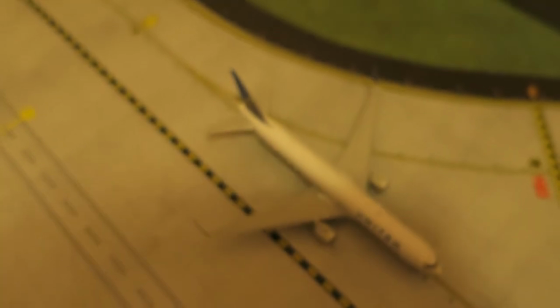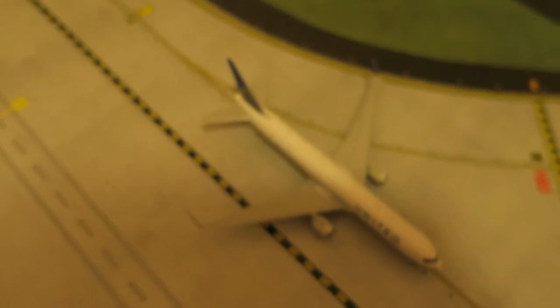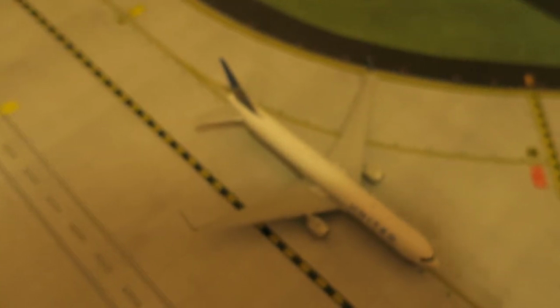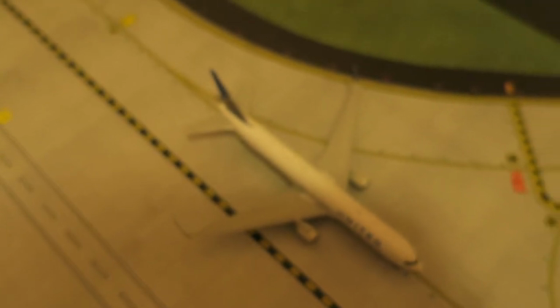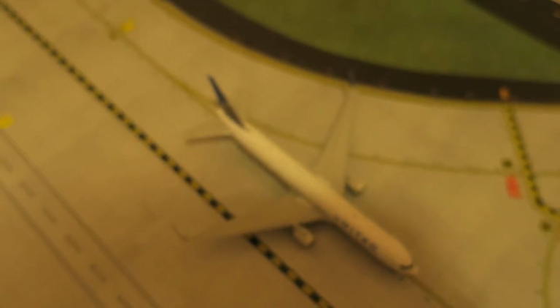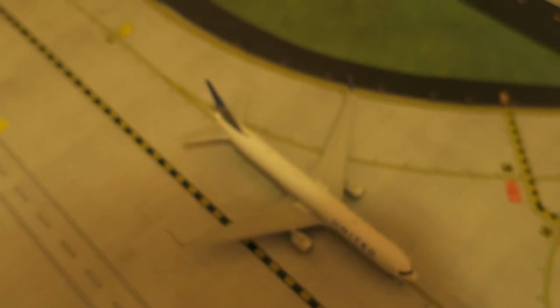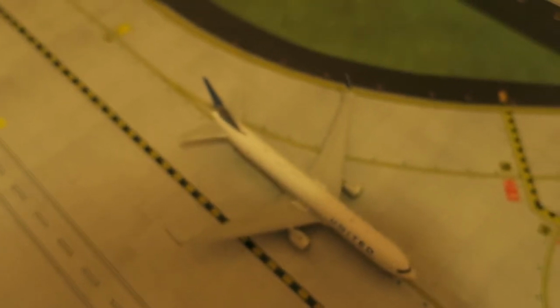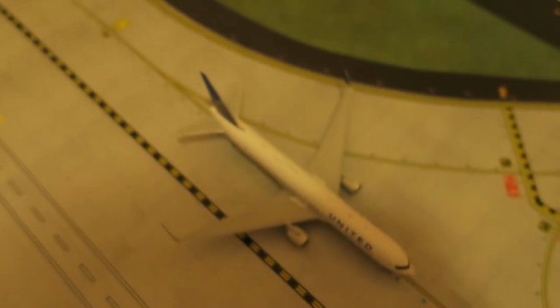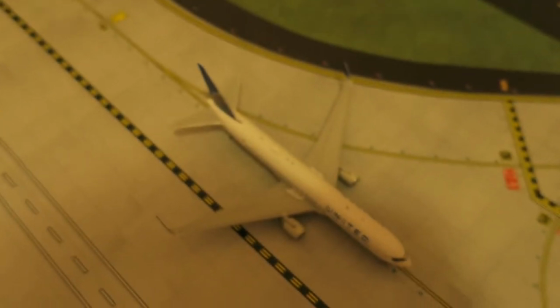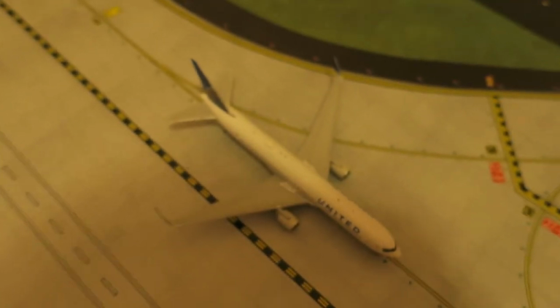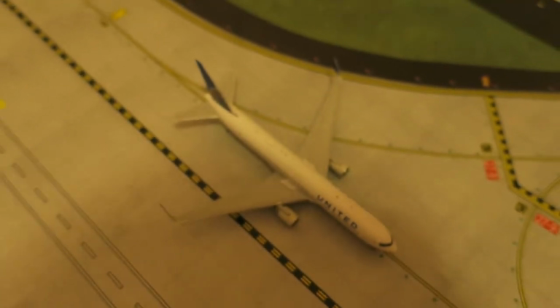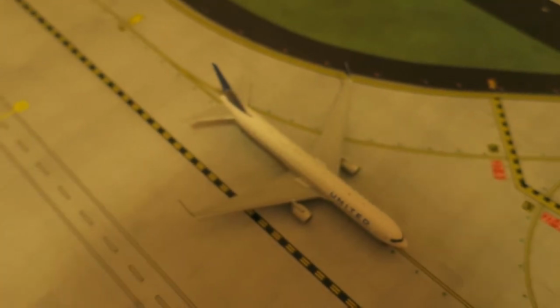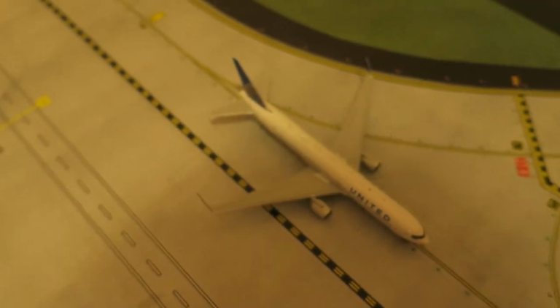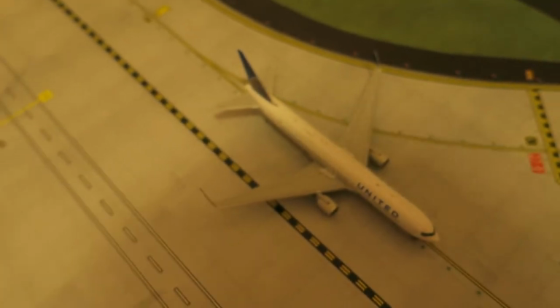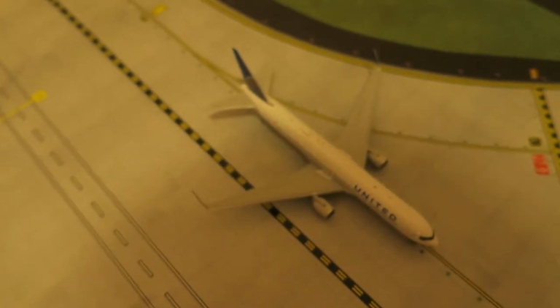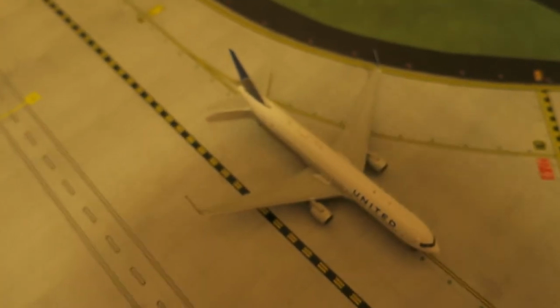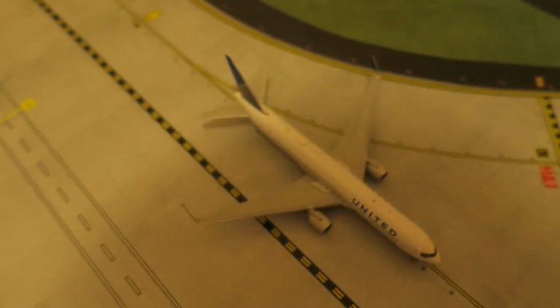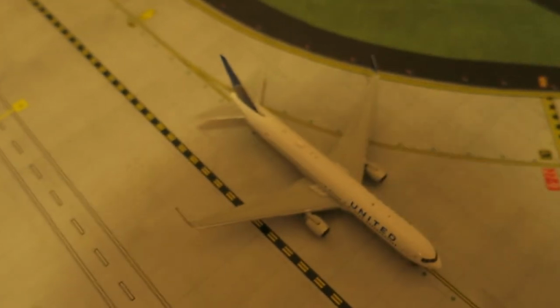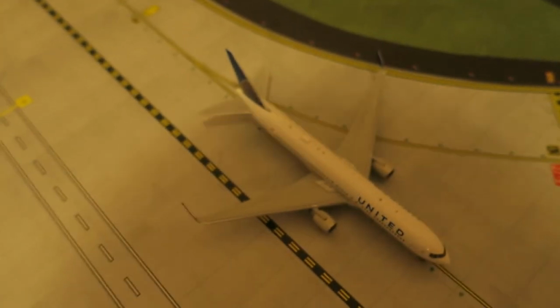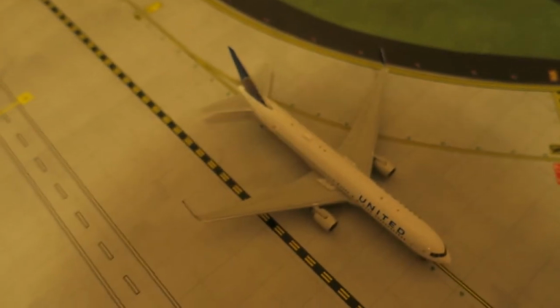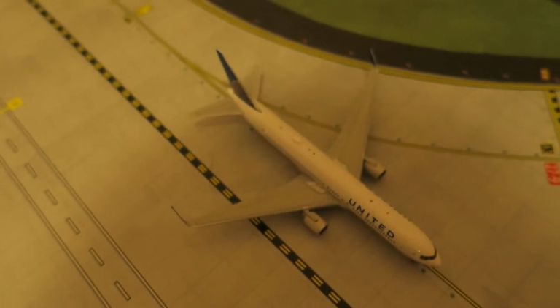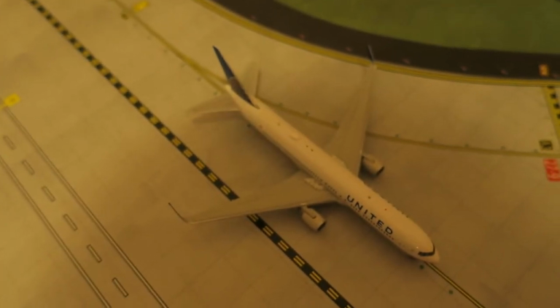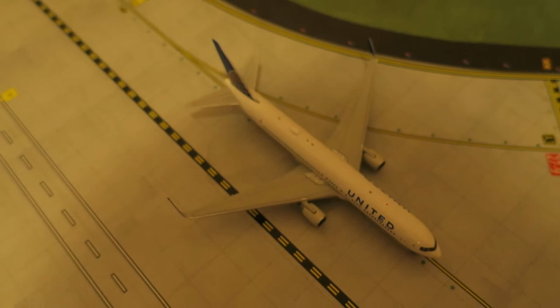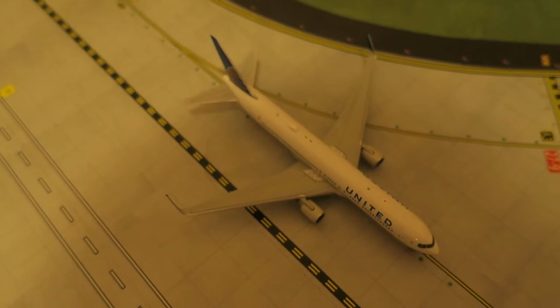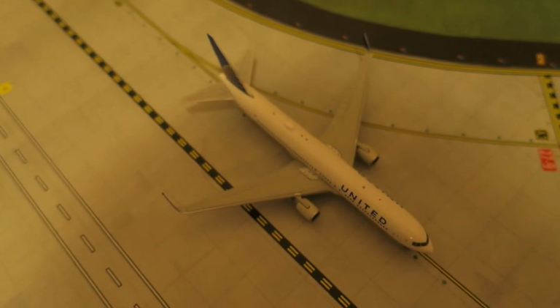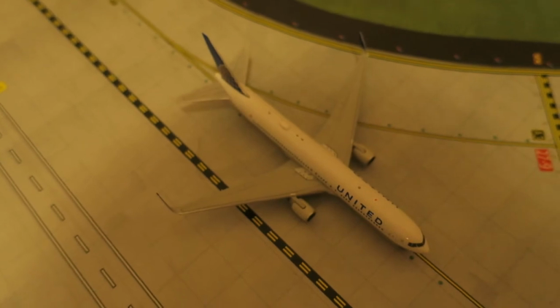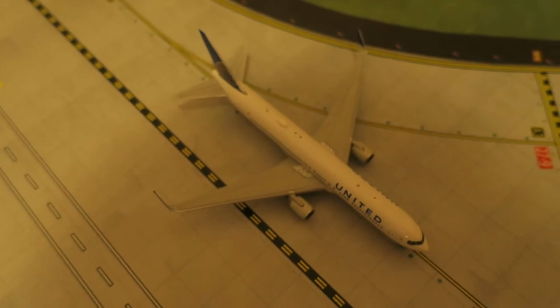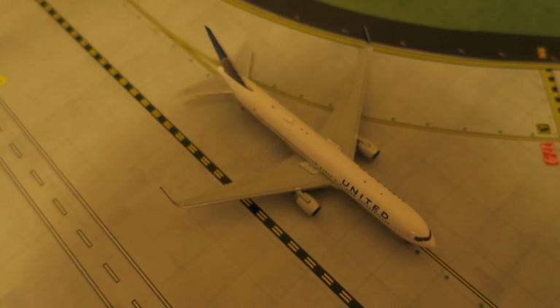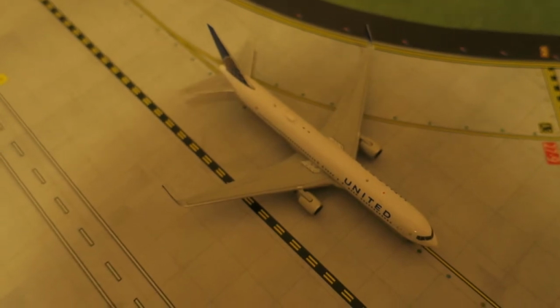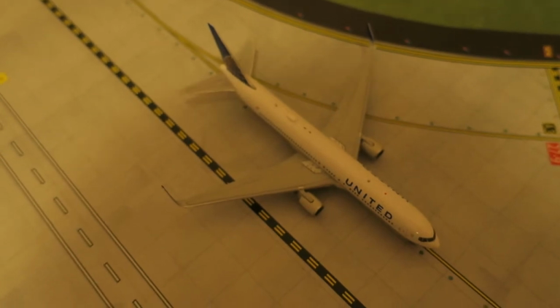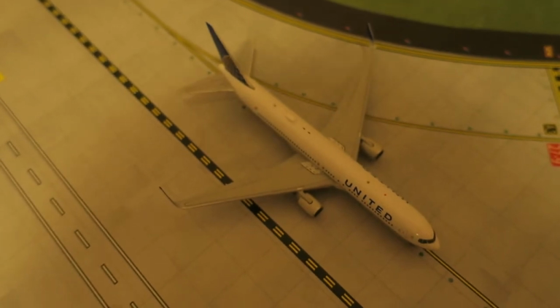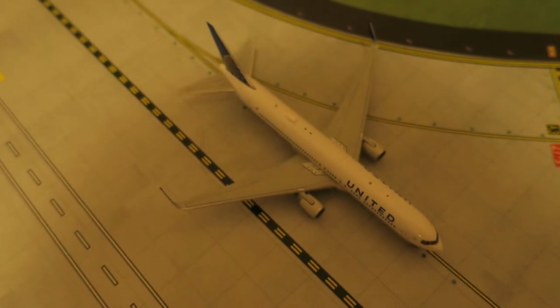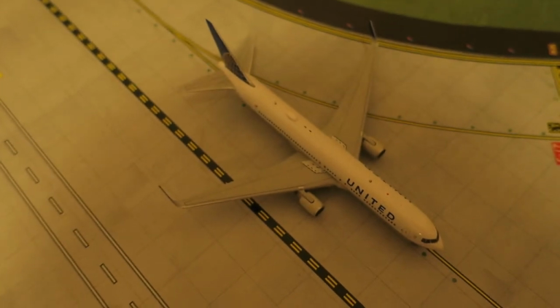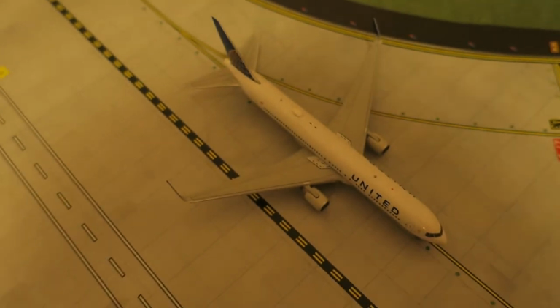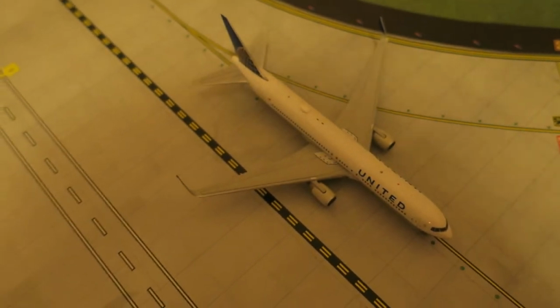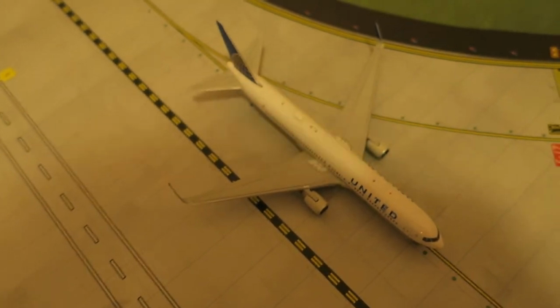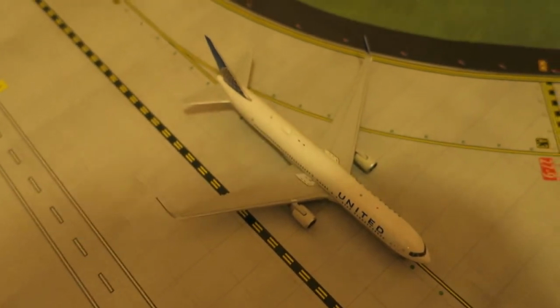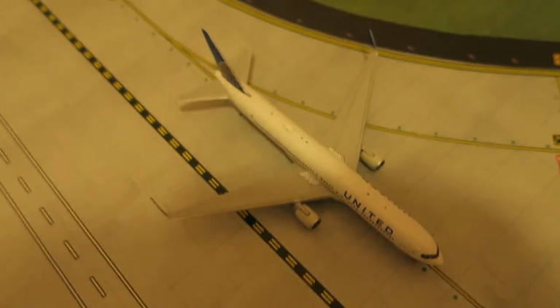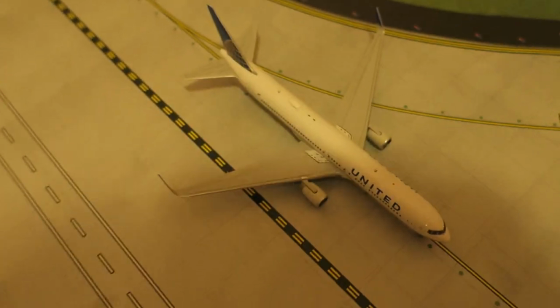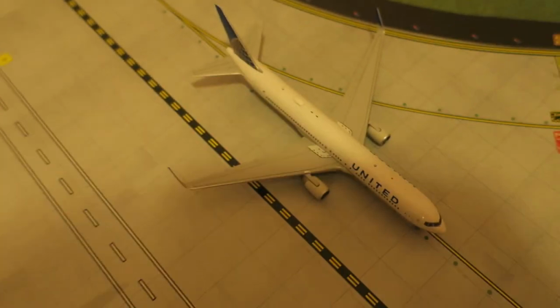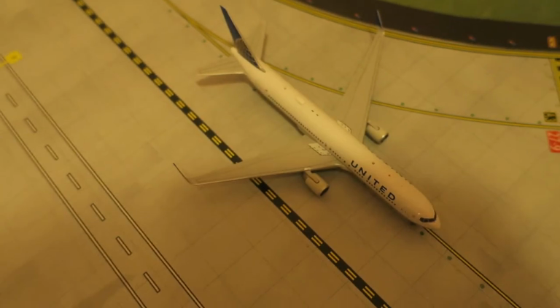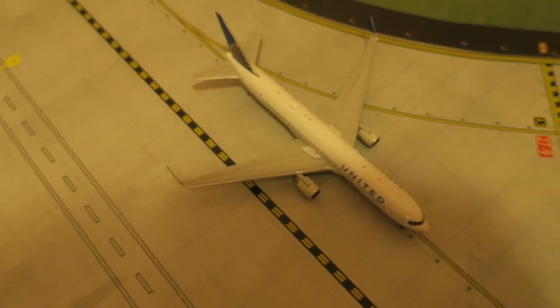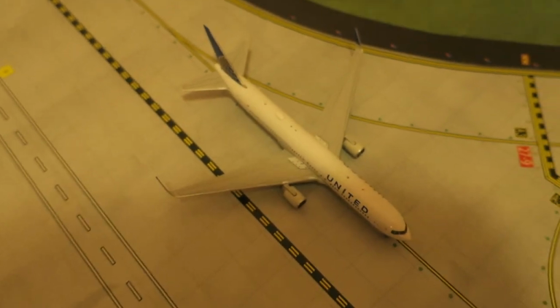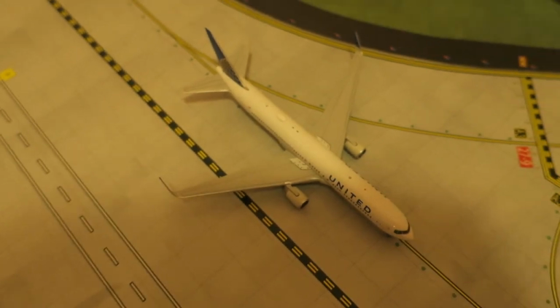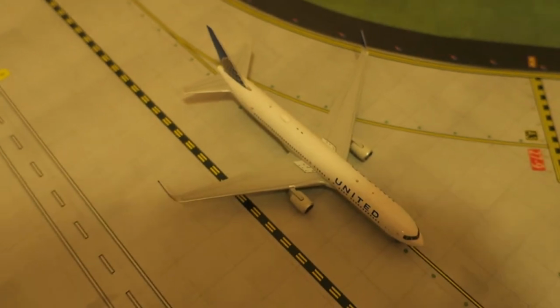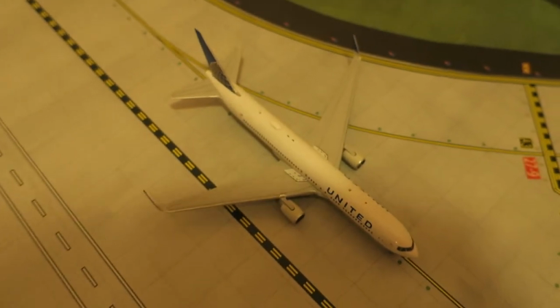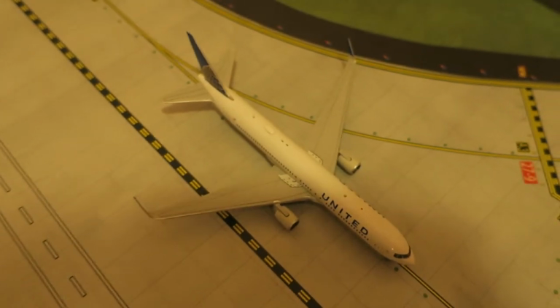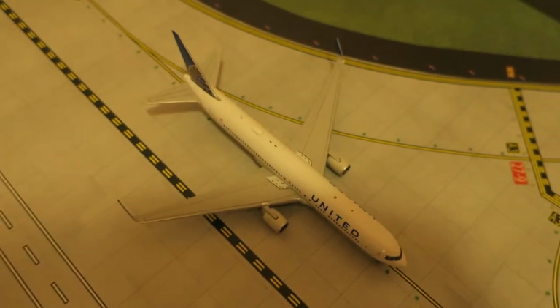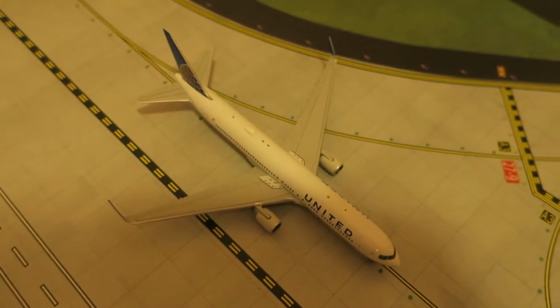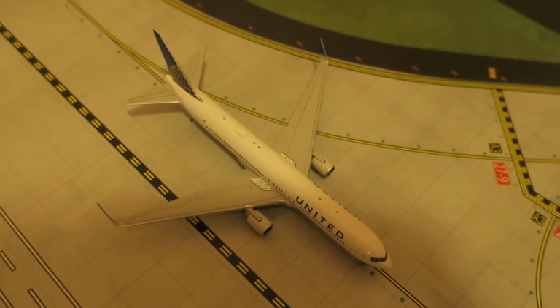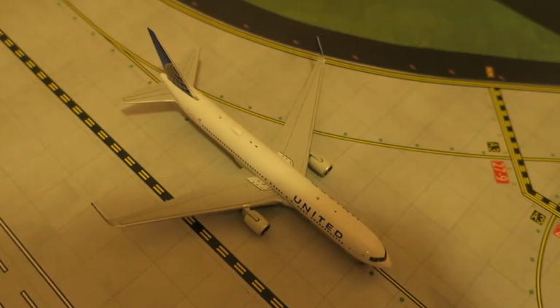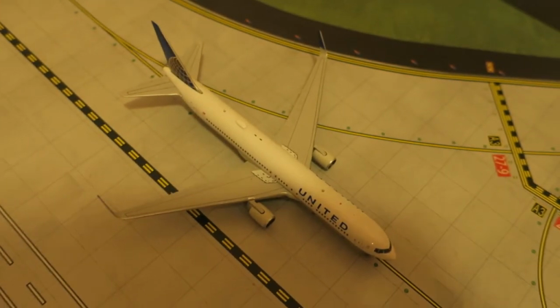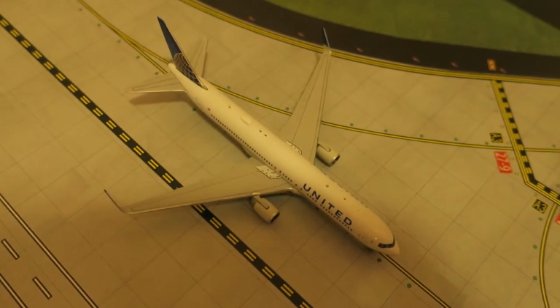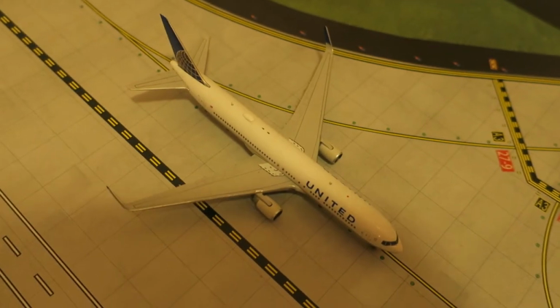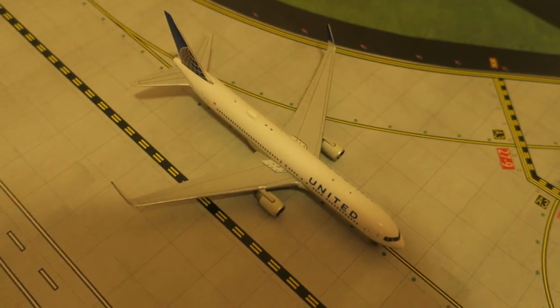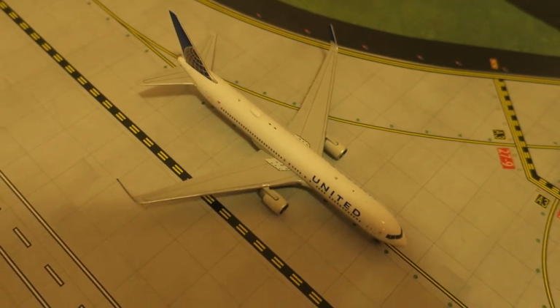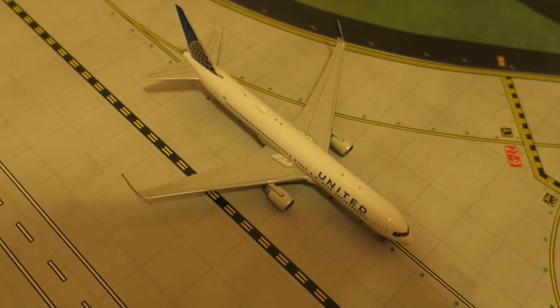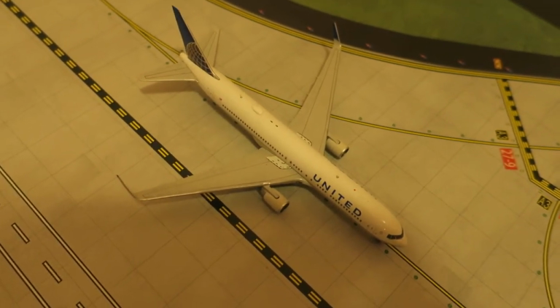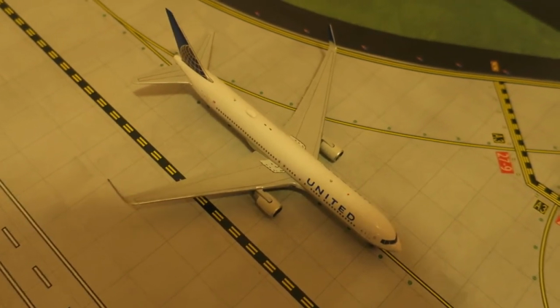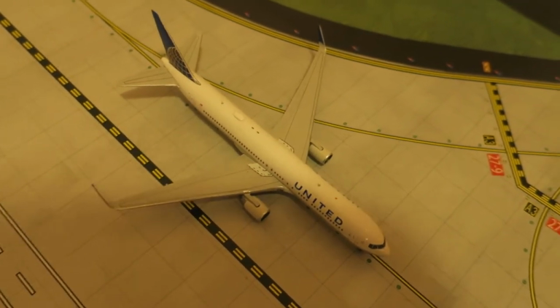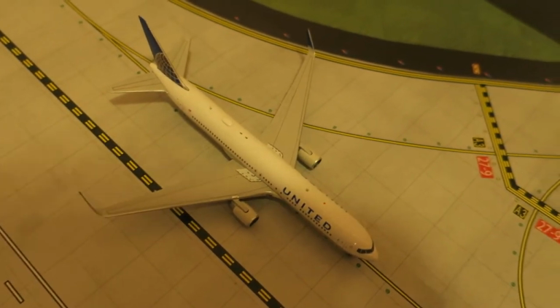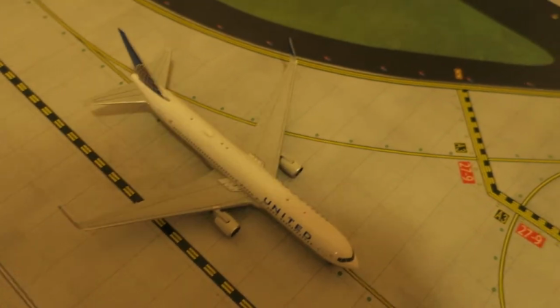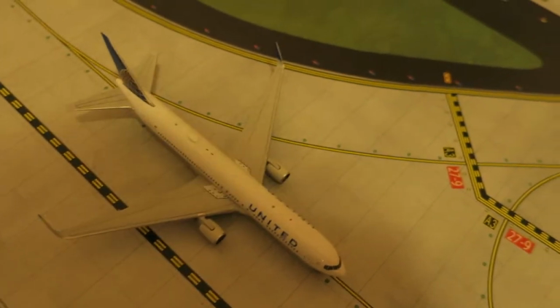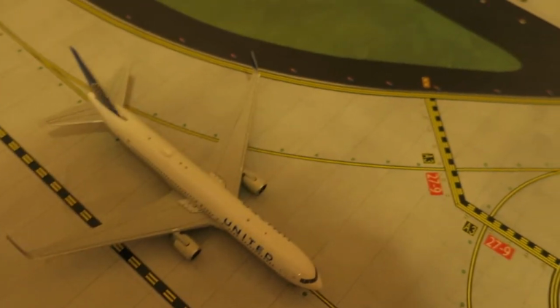Right here, we've got United Boeing 767-300ER. It's originated from Frankfurt, will depart to London.